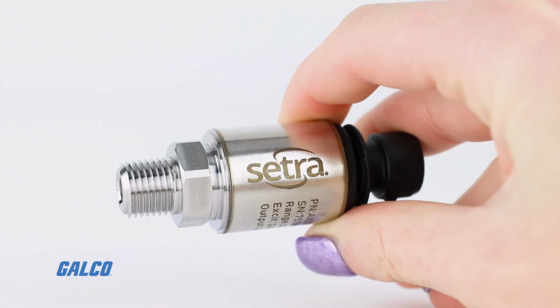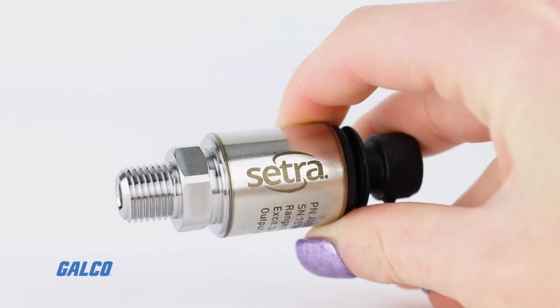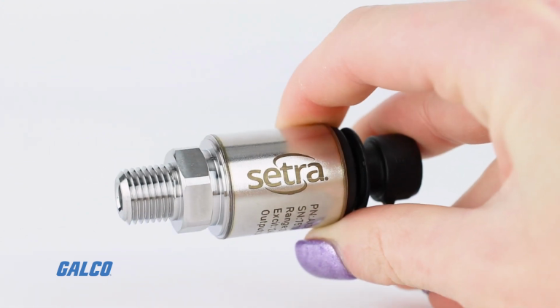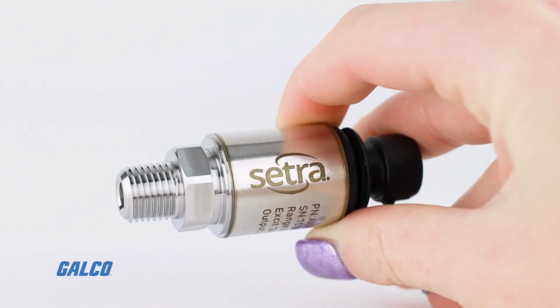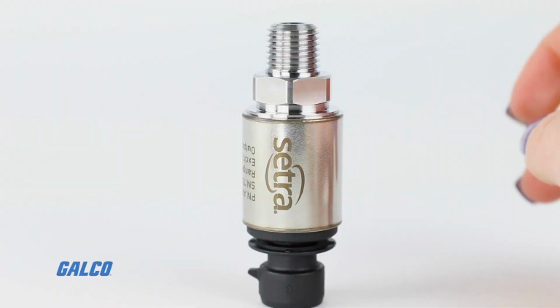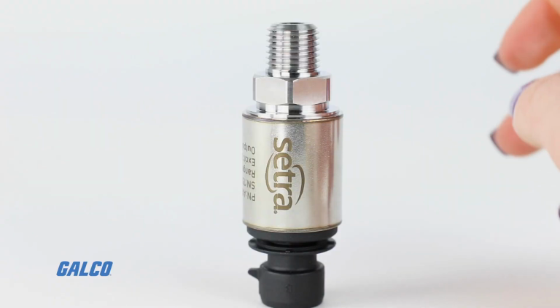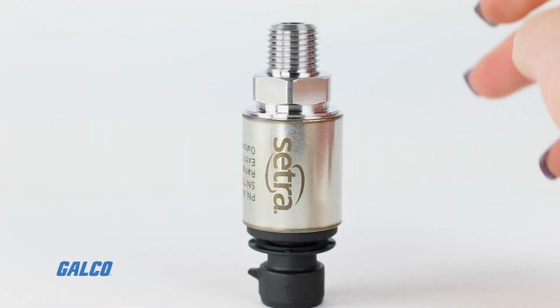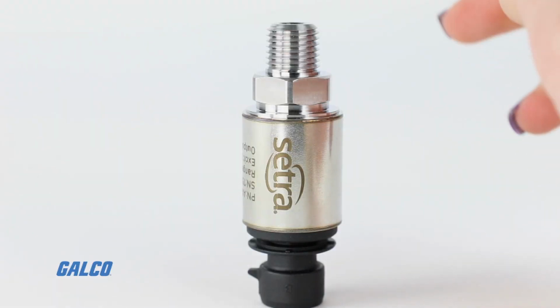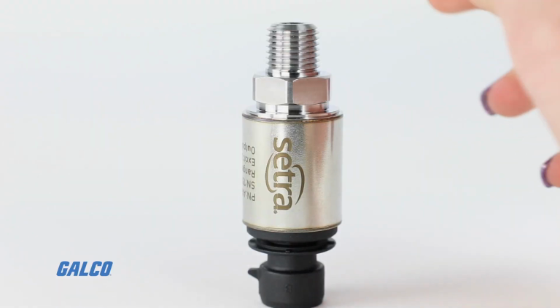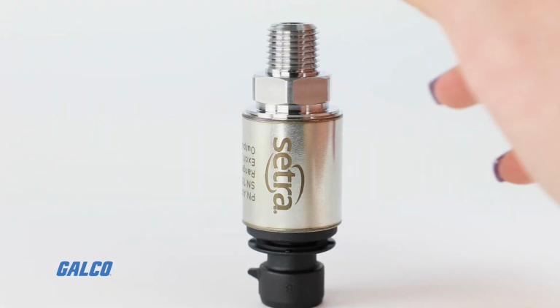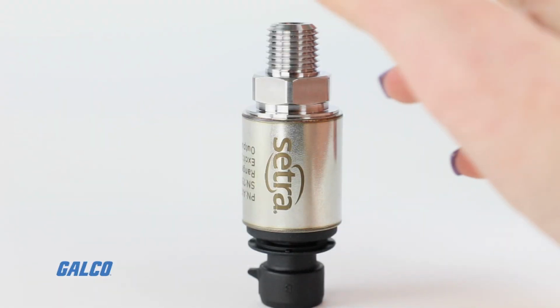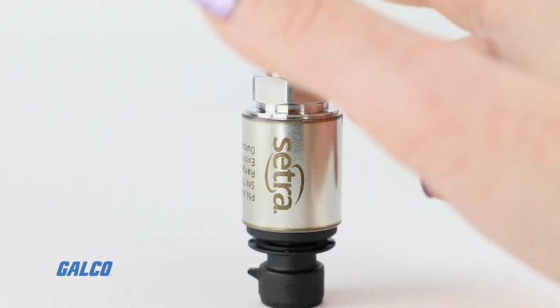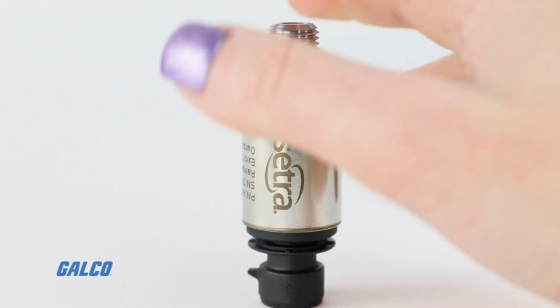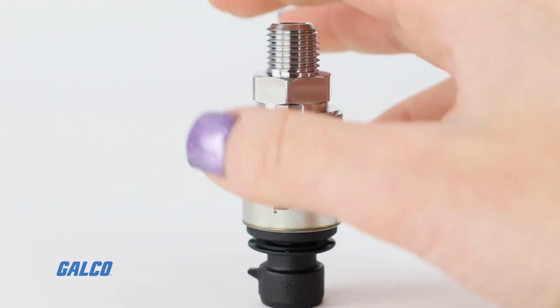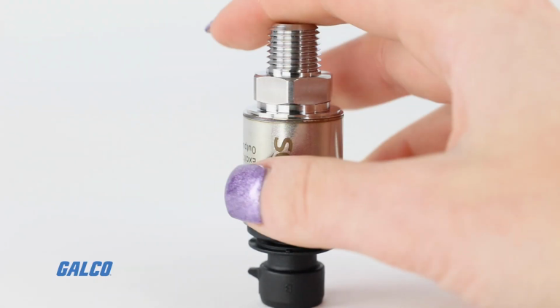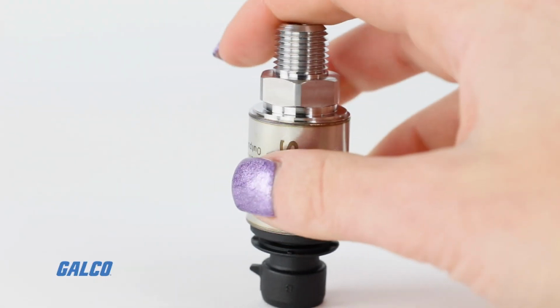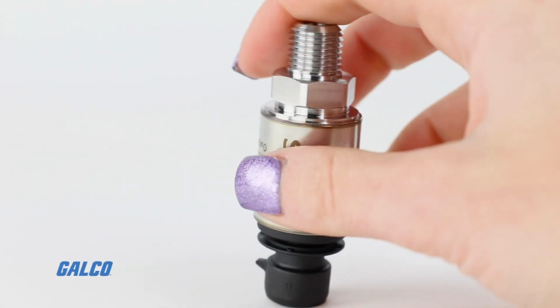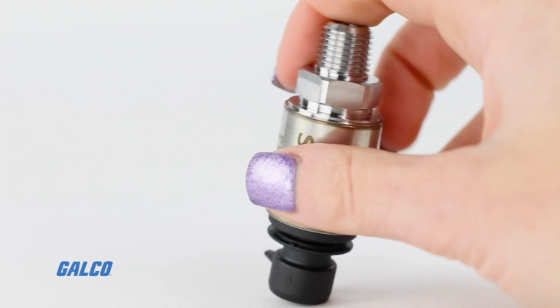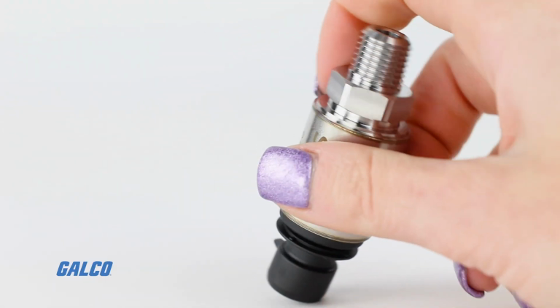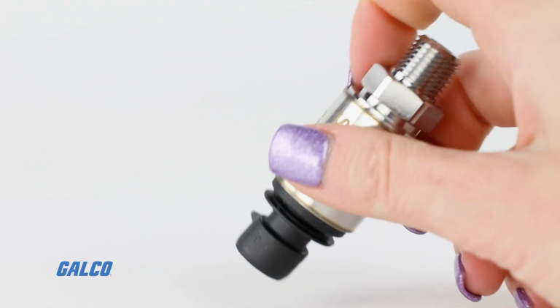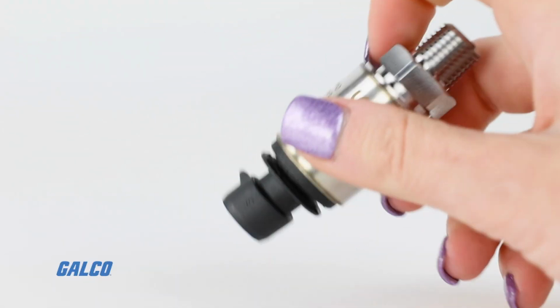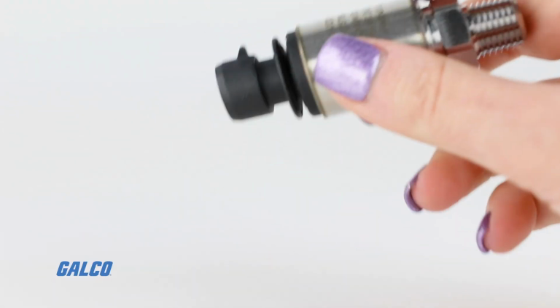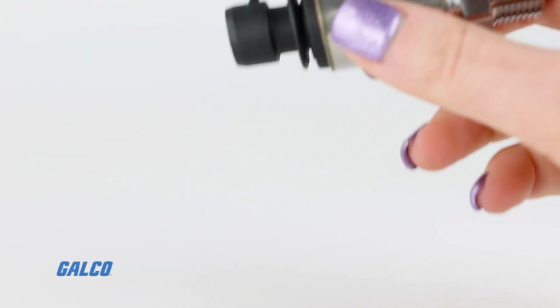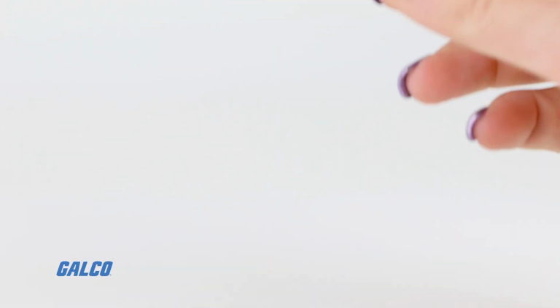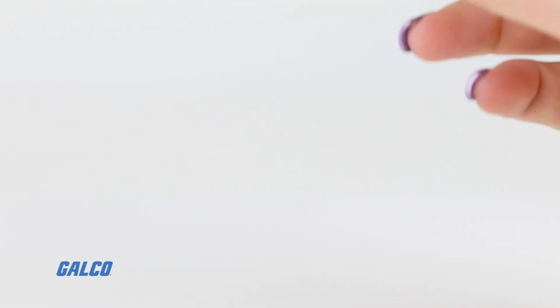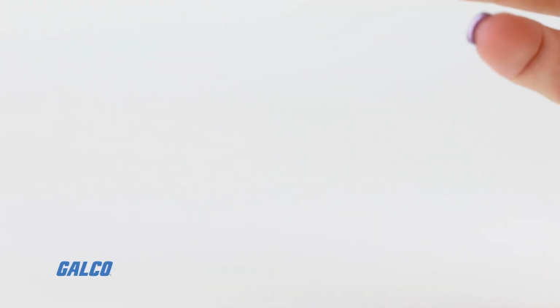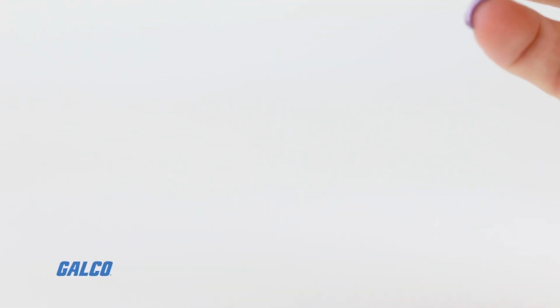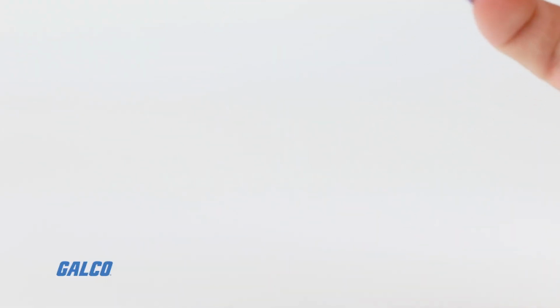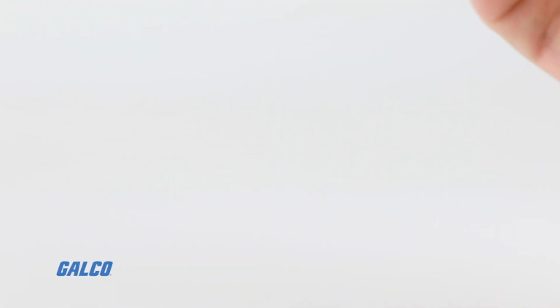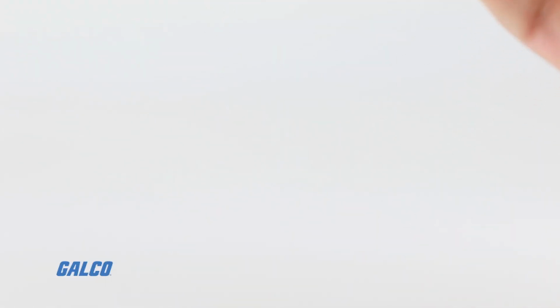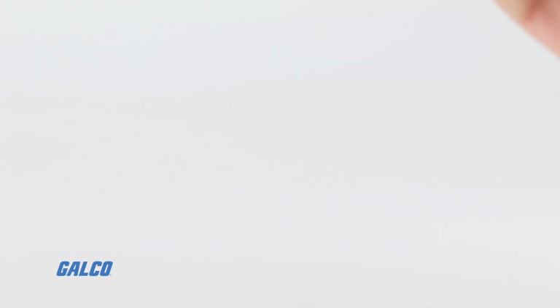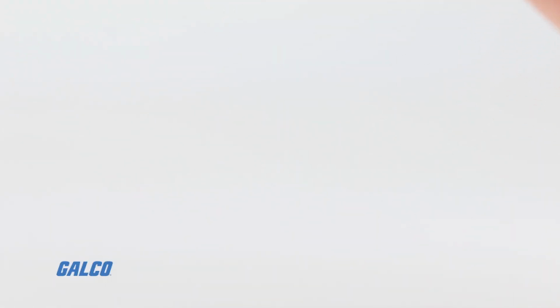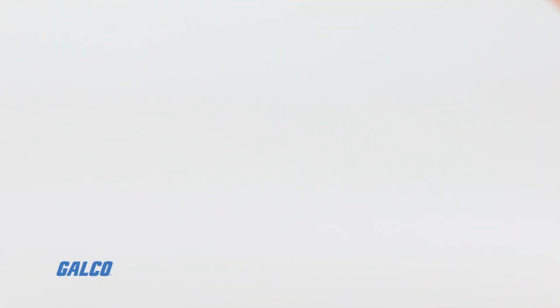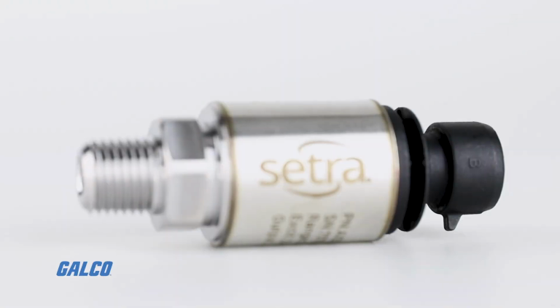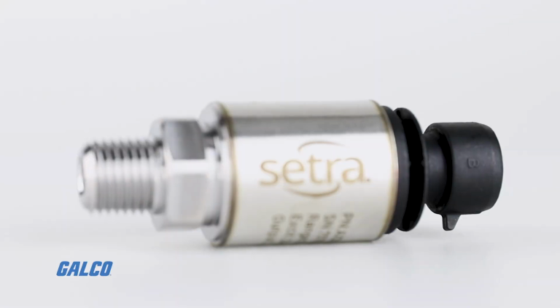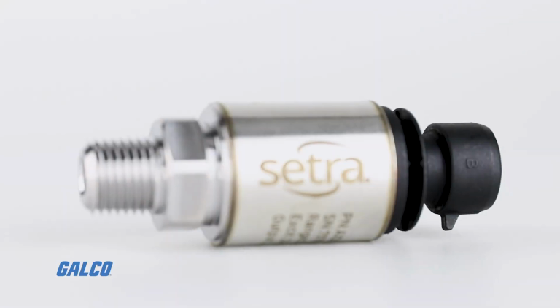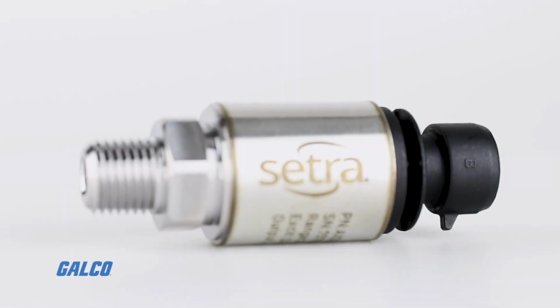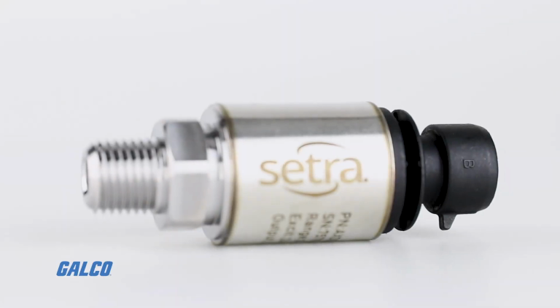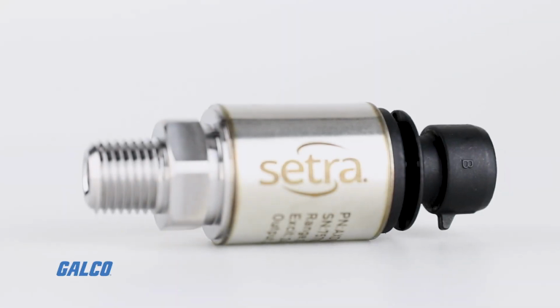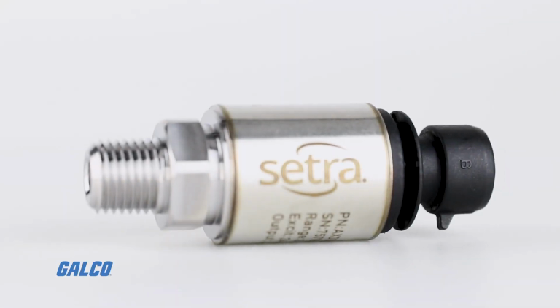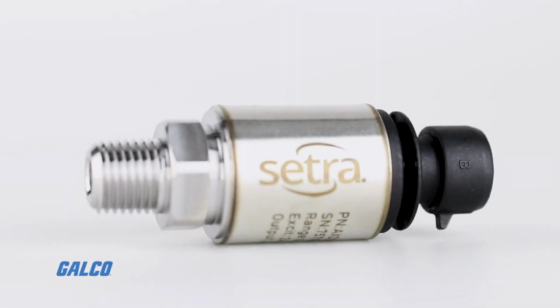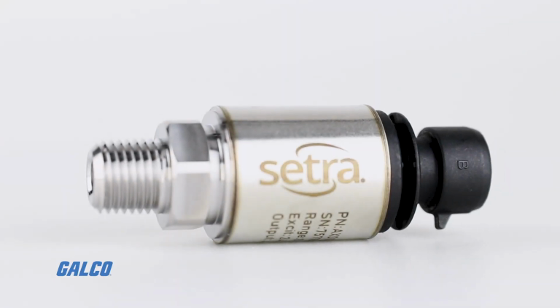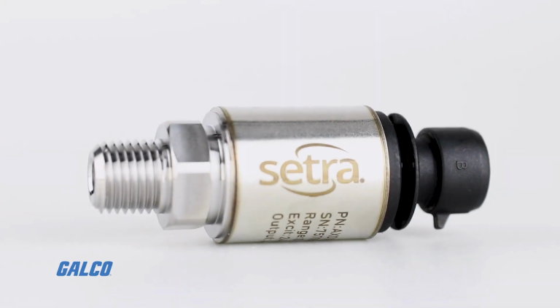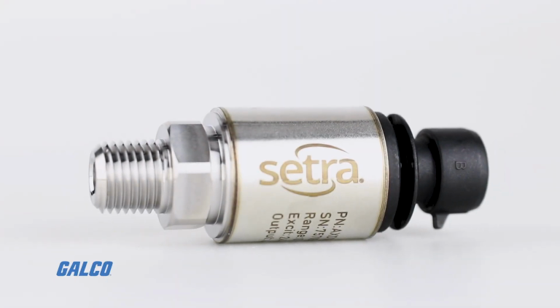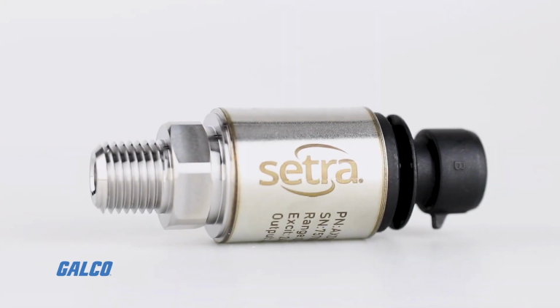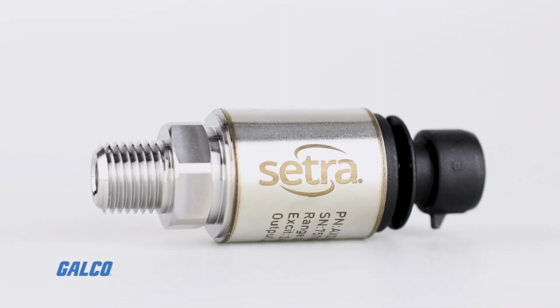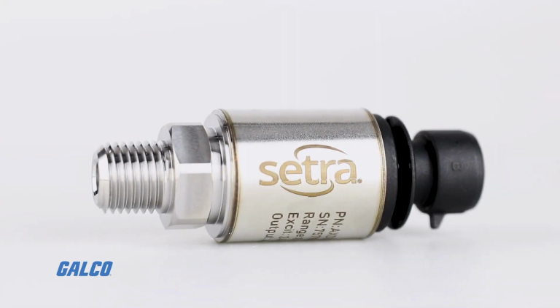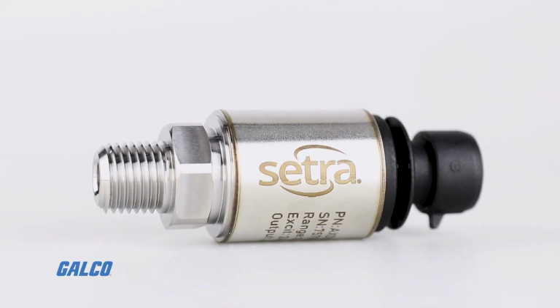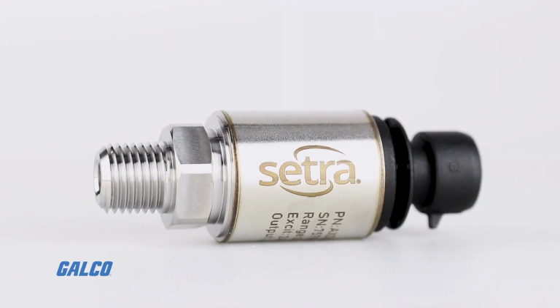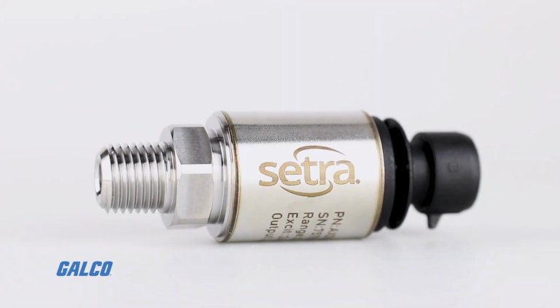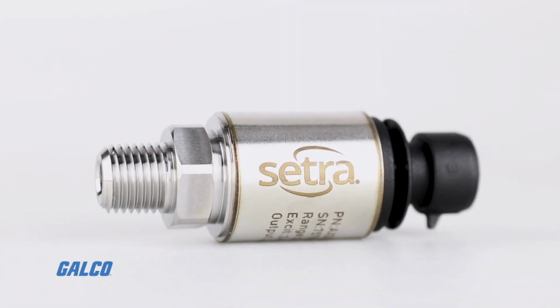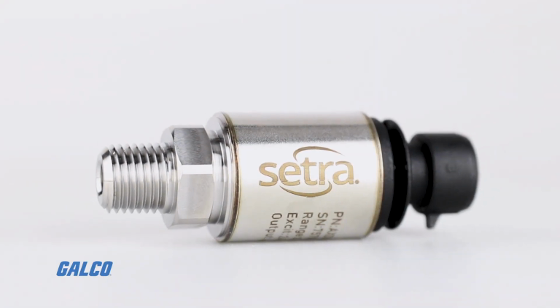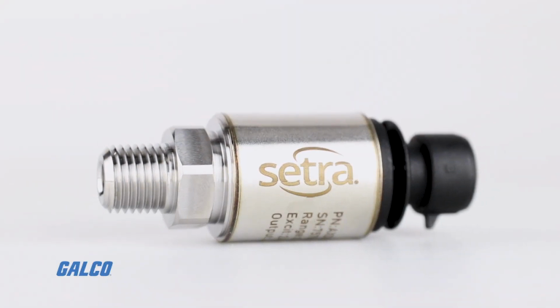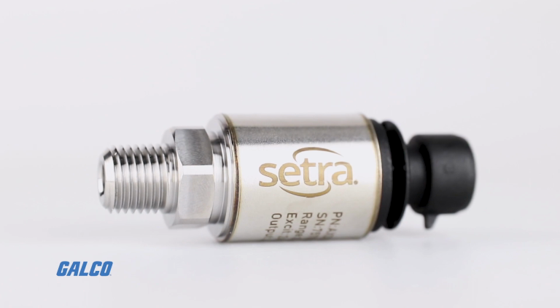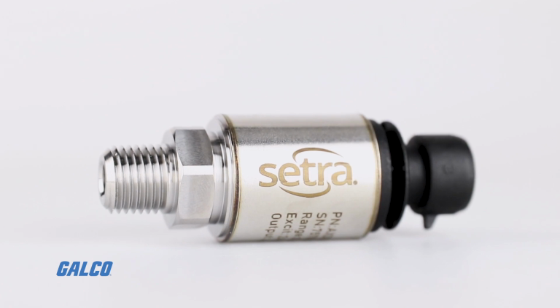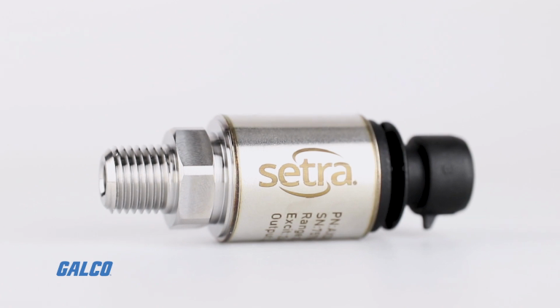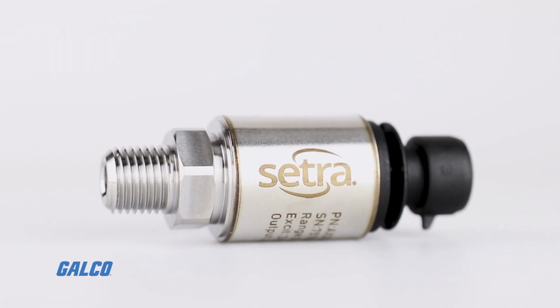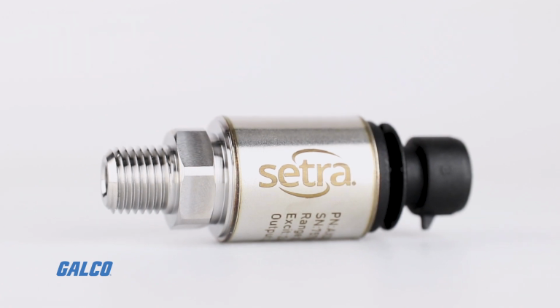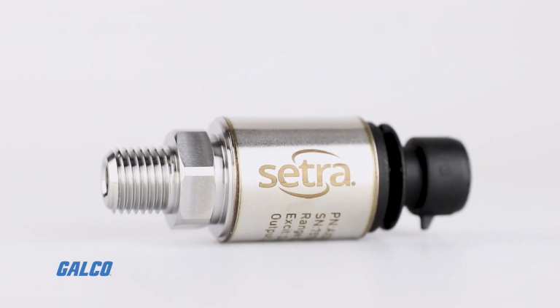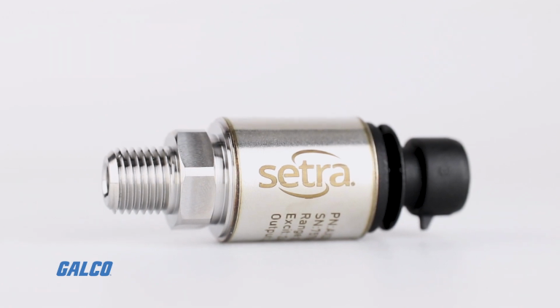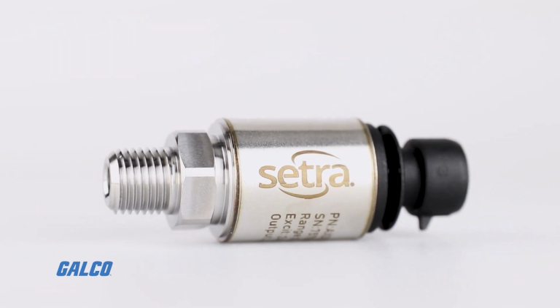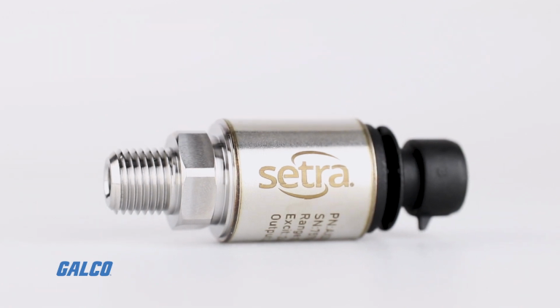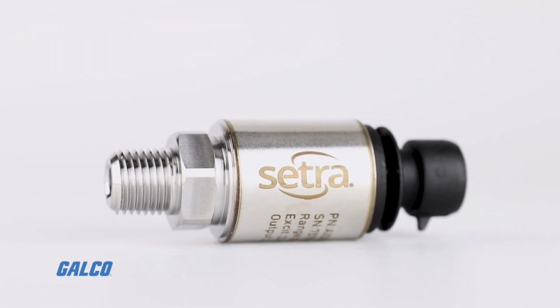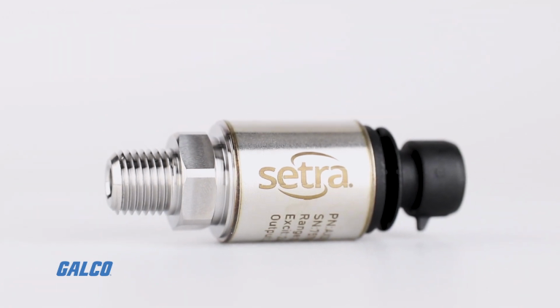To learn more about SETRA pressure sensors like the AXD and others, call our experts today.